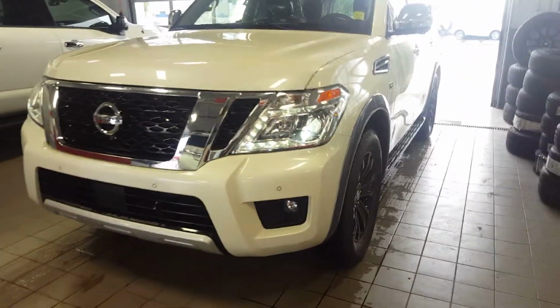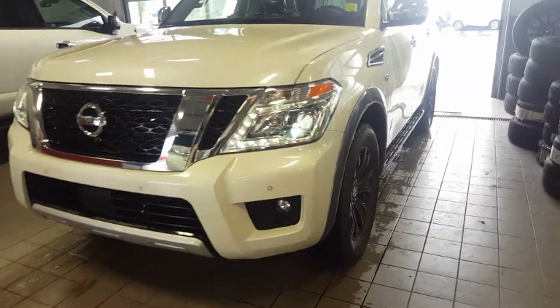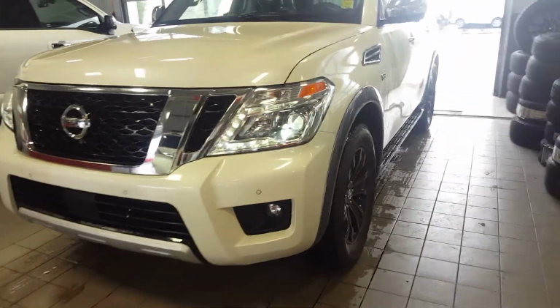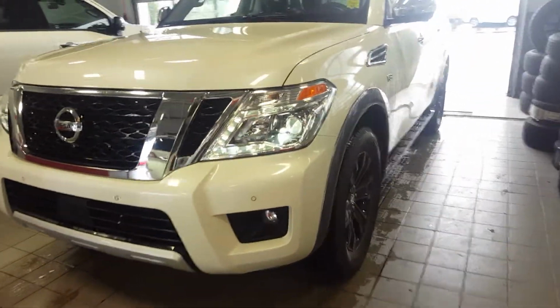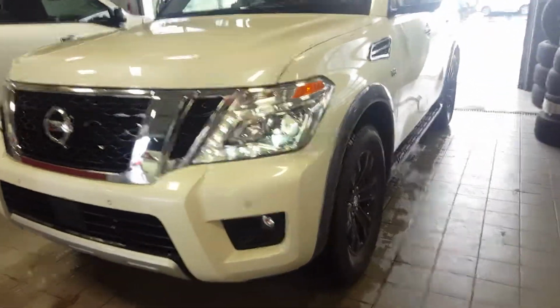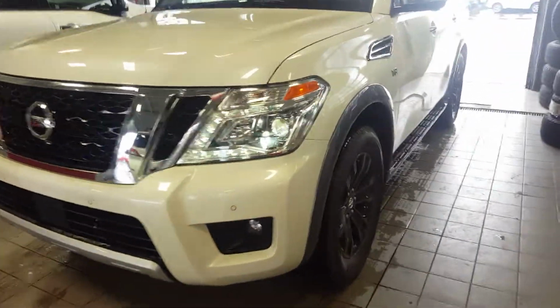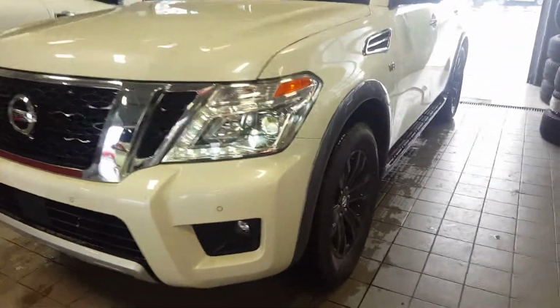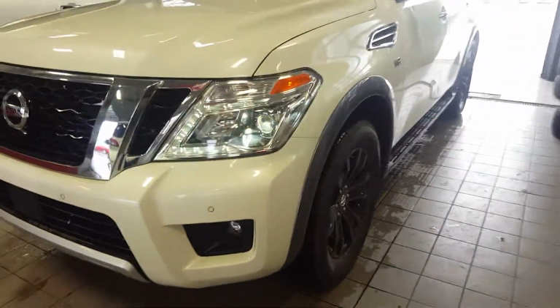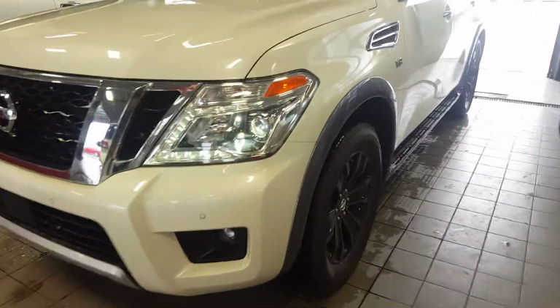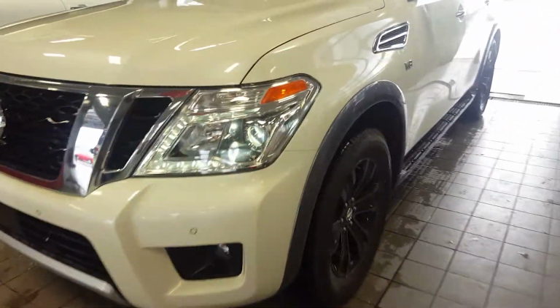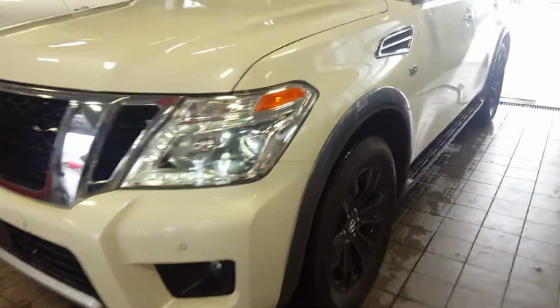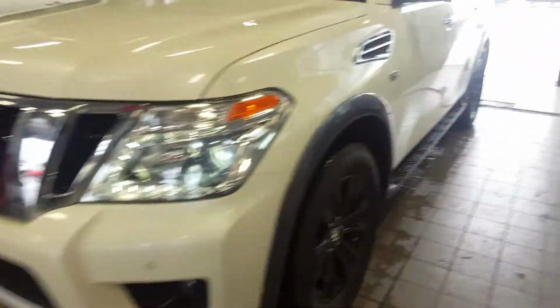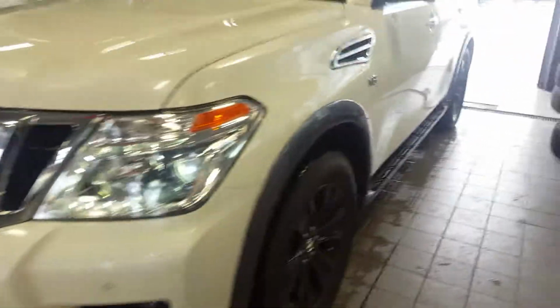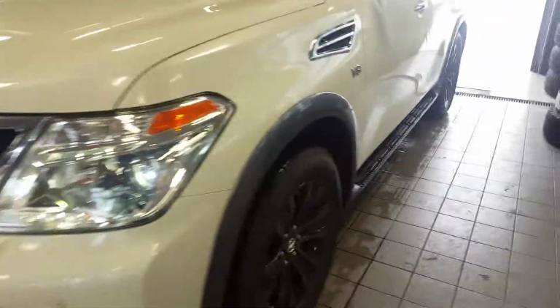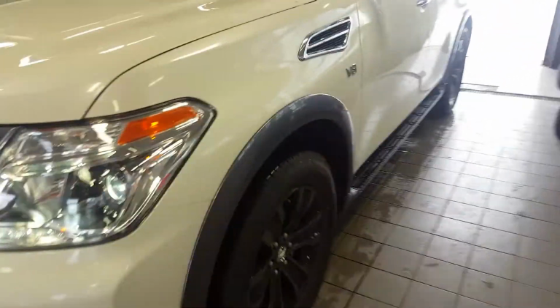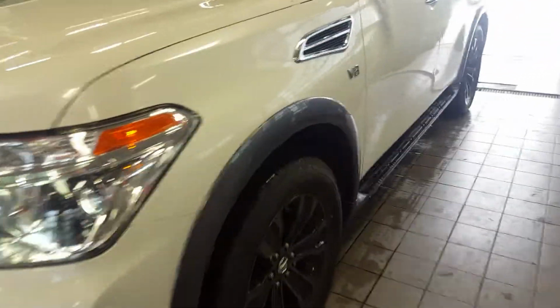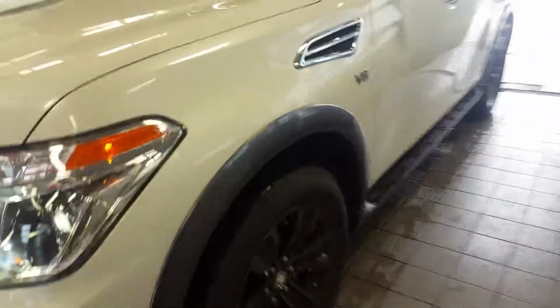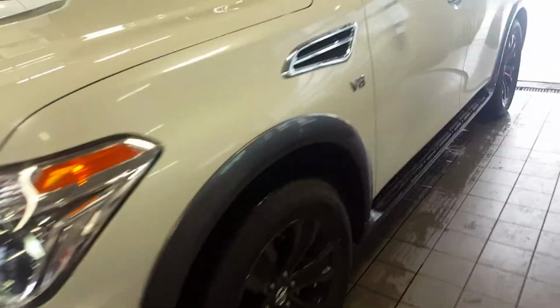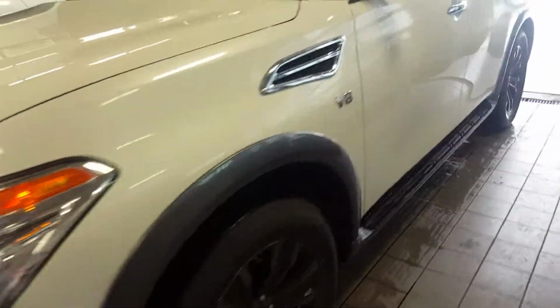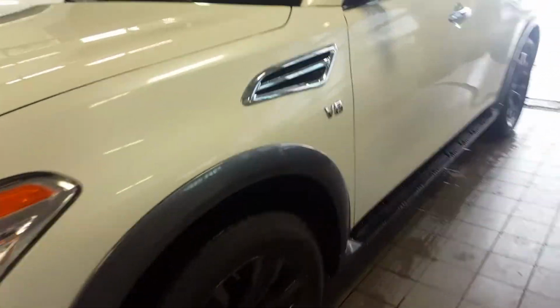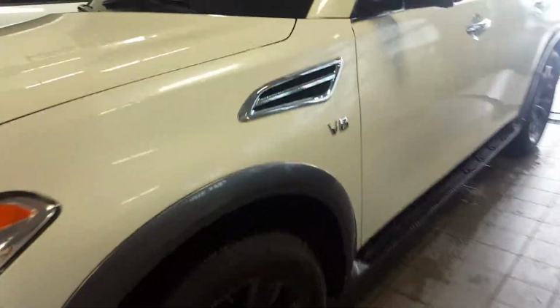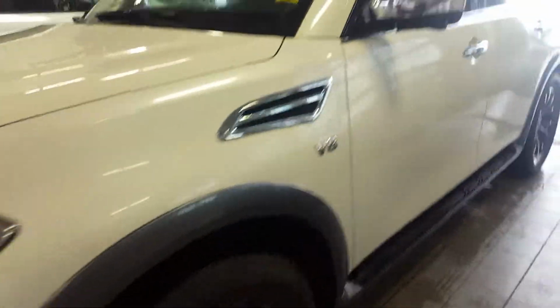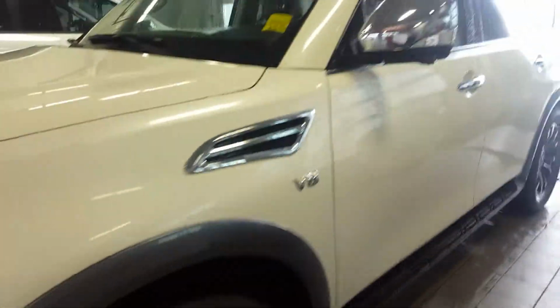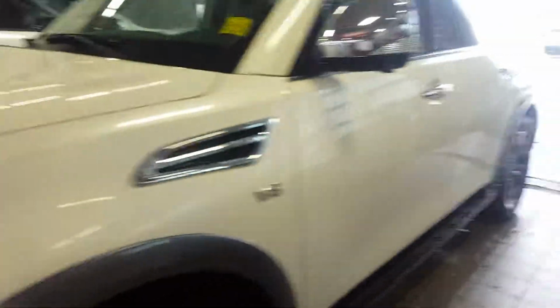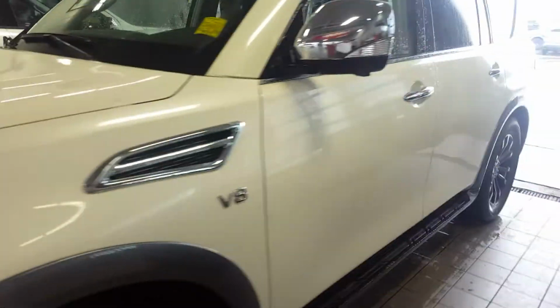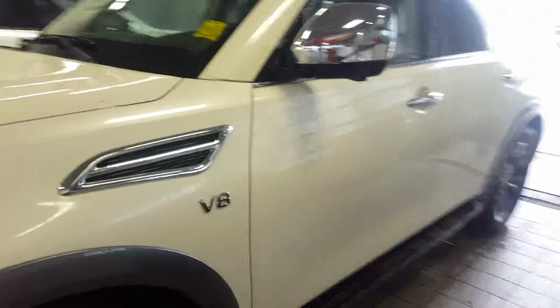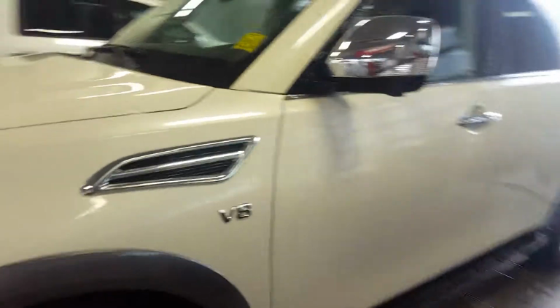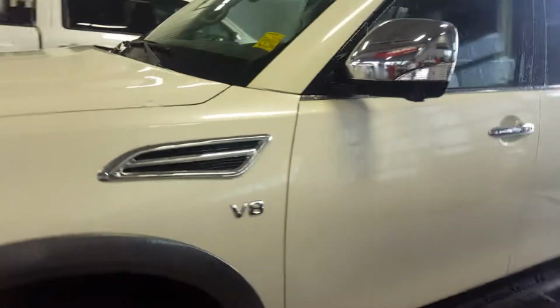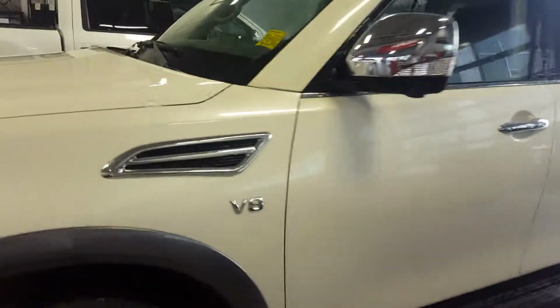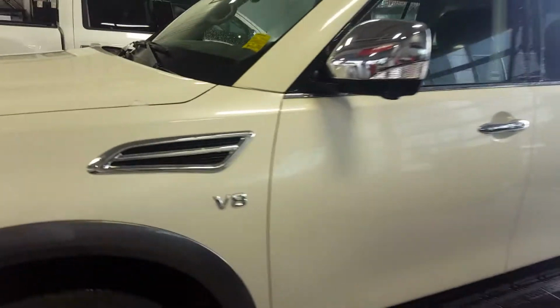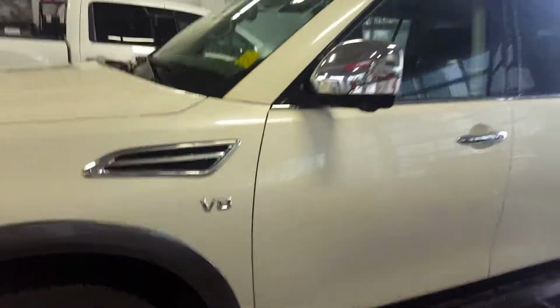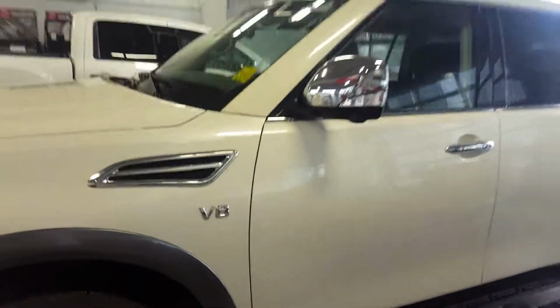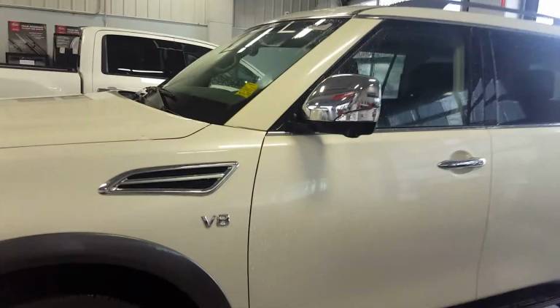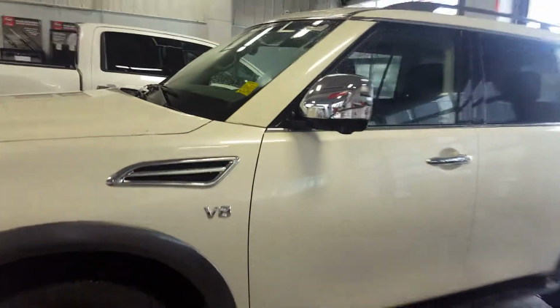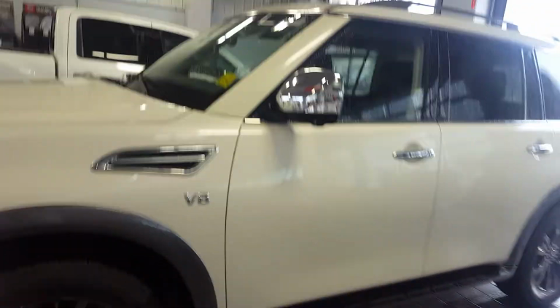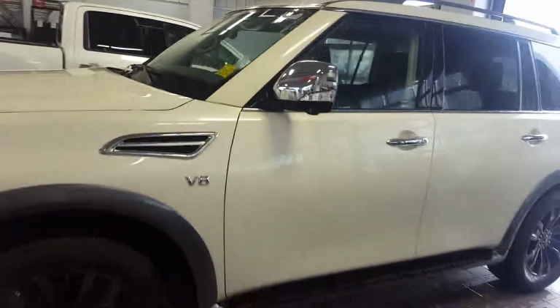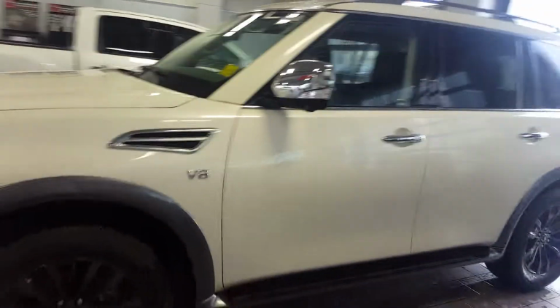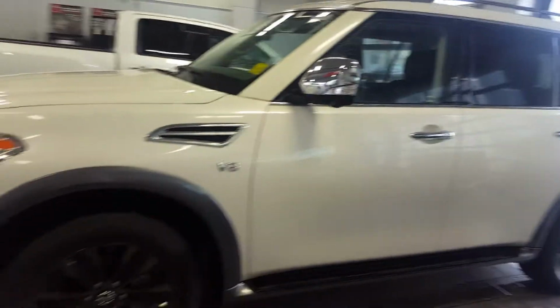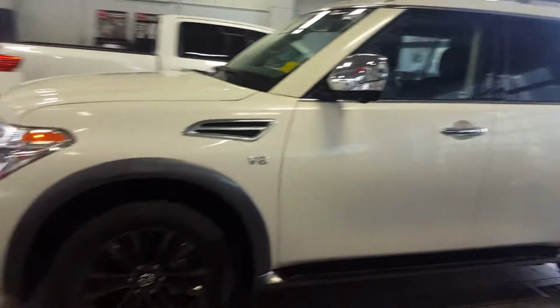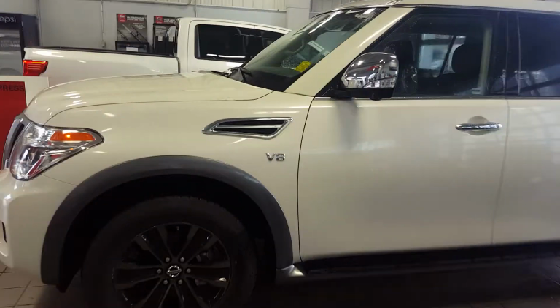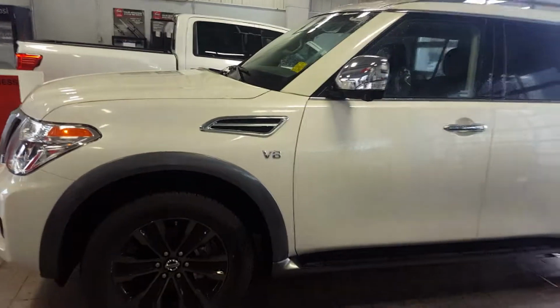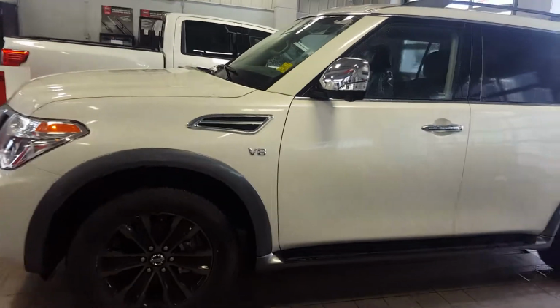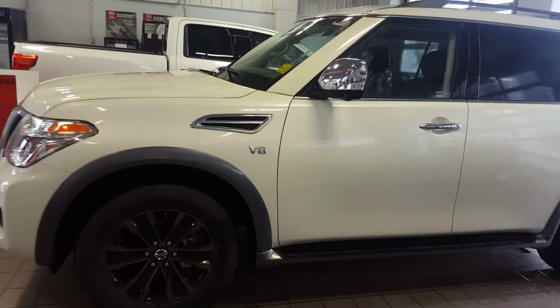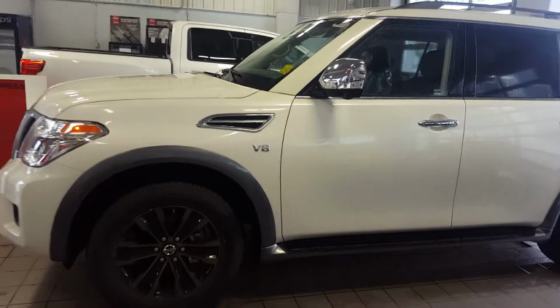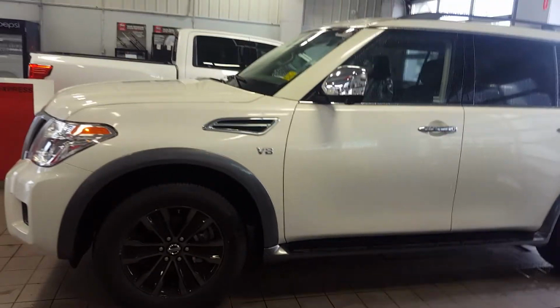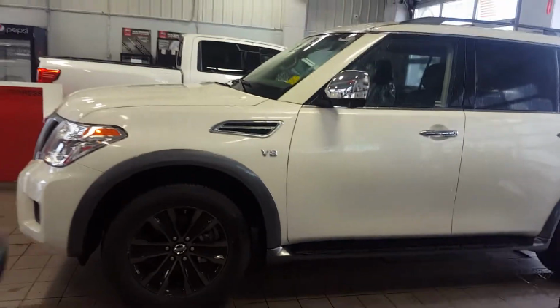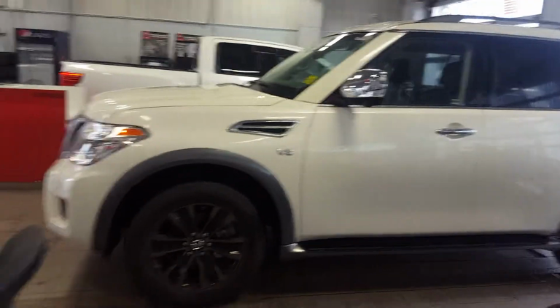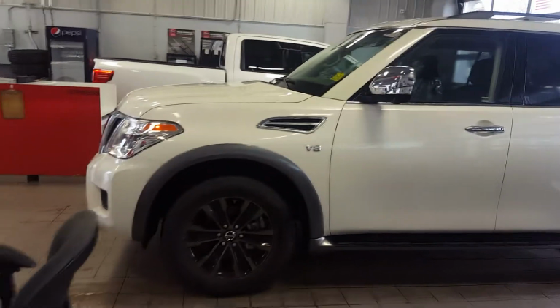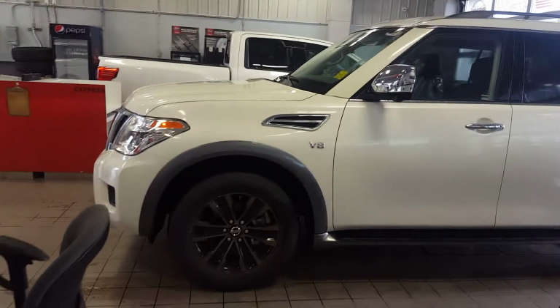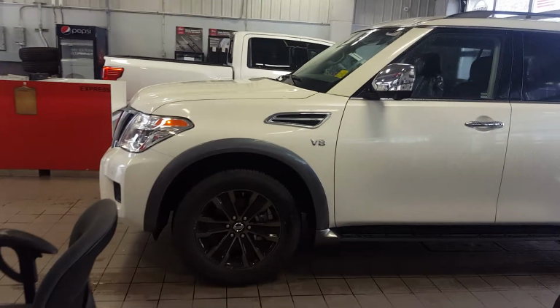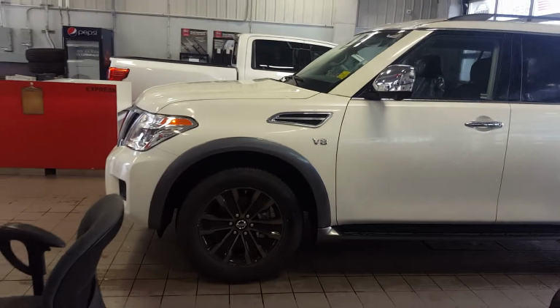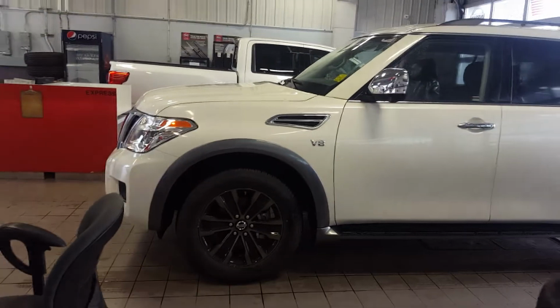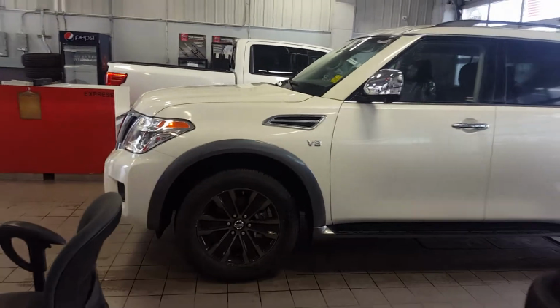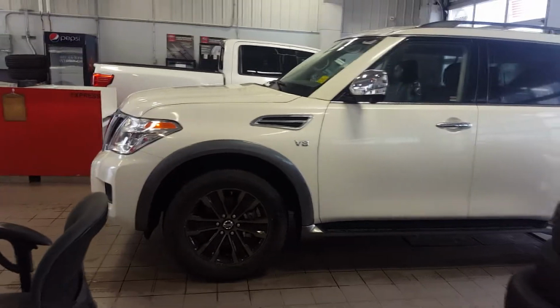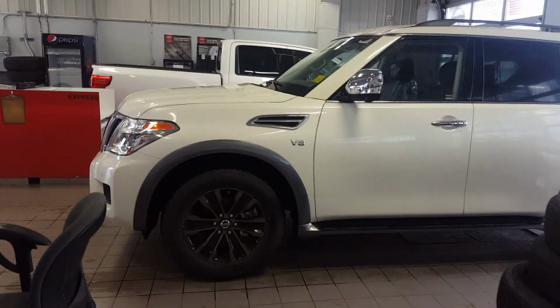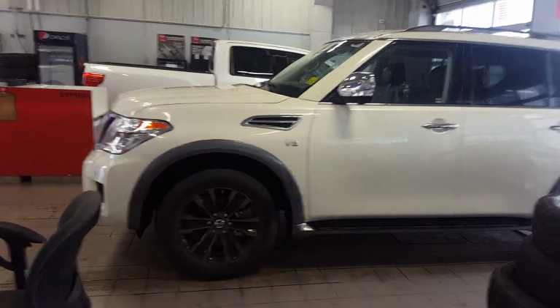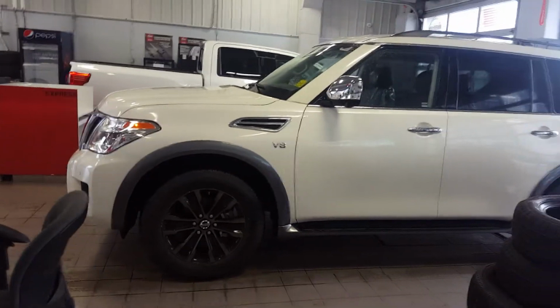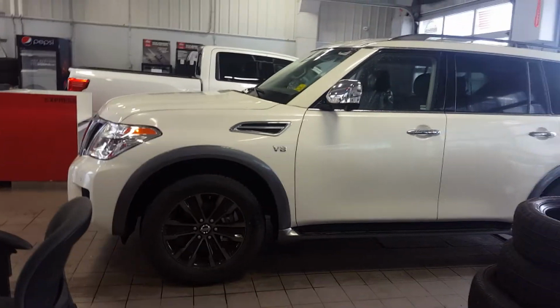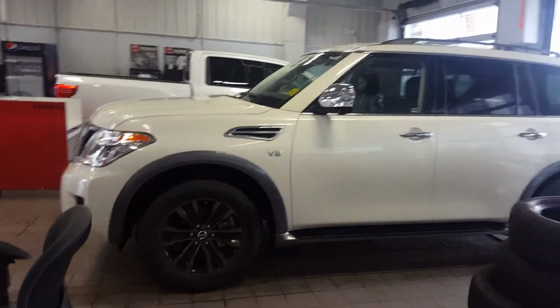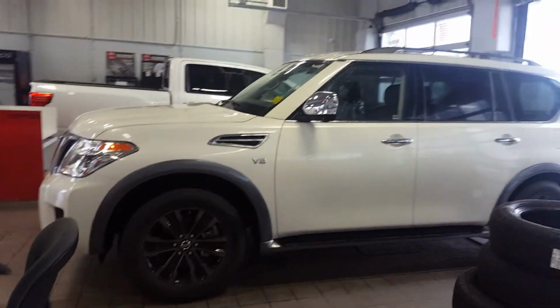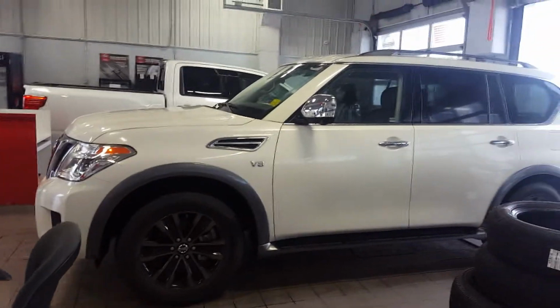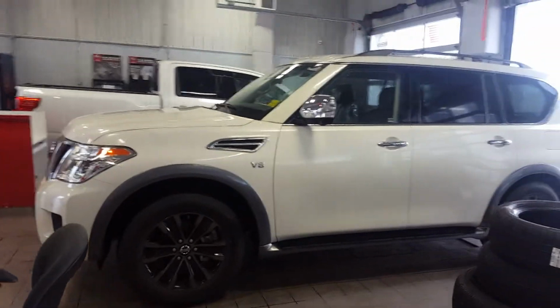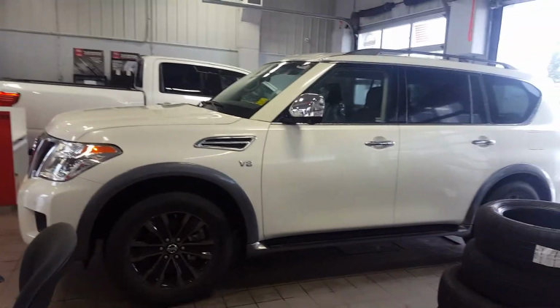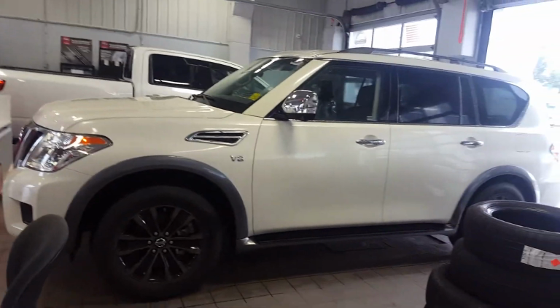So this is our platinum package. Usually we do the video outside, but it's just a little rainy, so it's a little tight in here, especially with the biggest car we have.